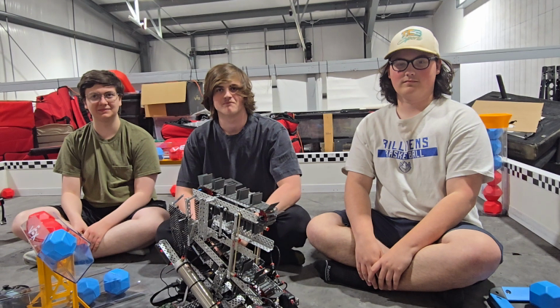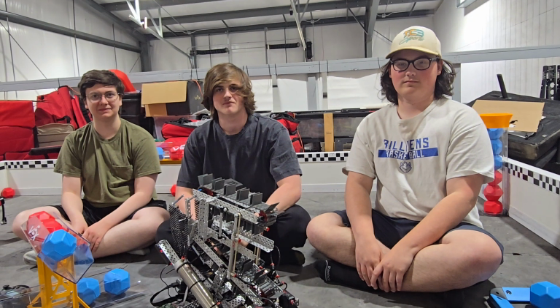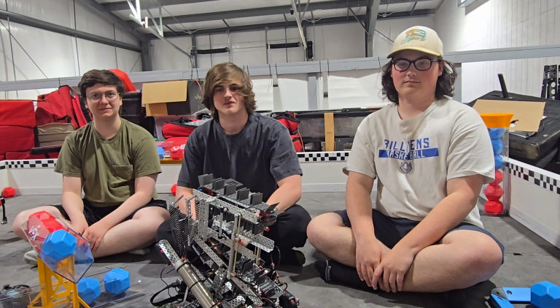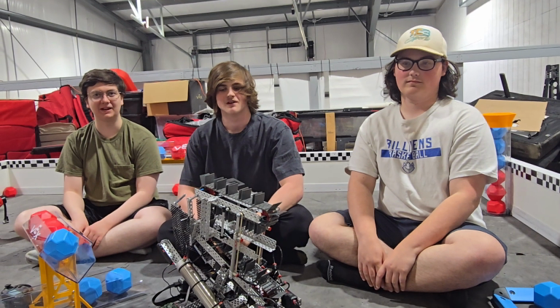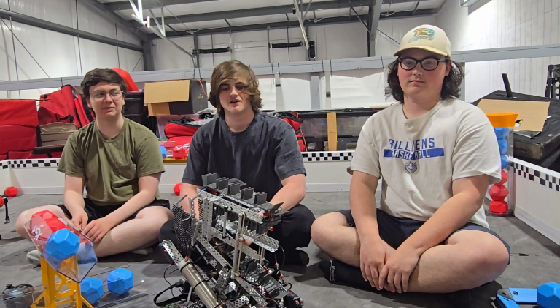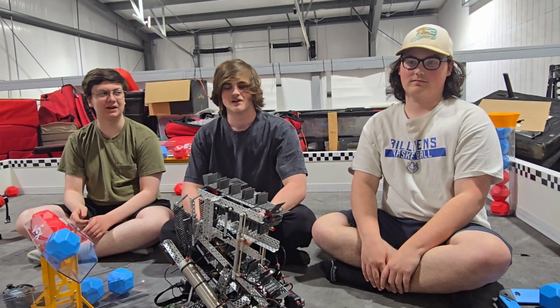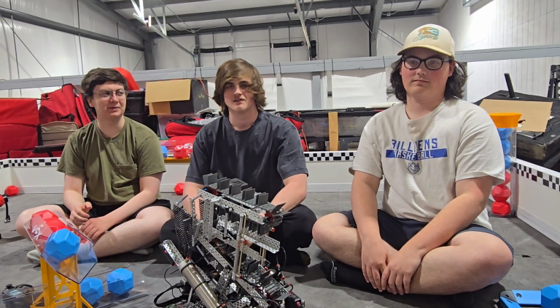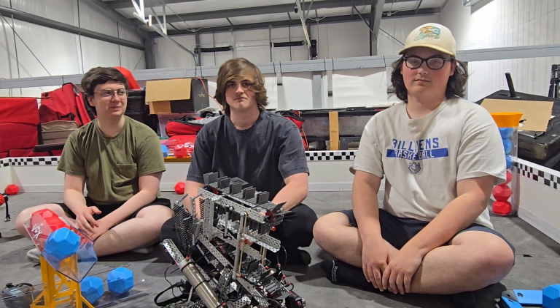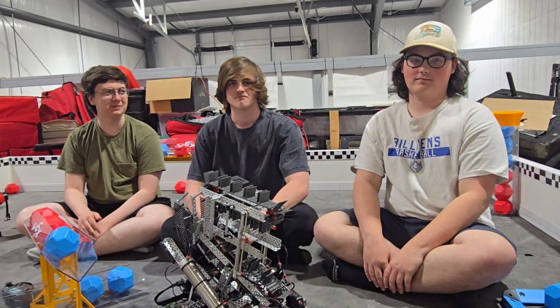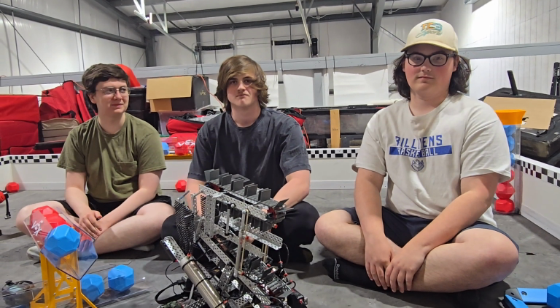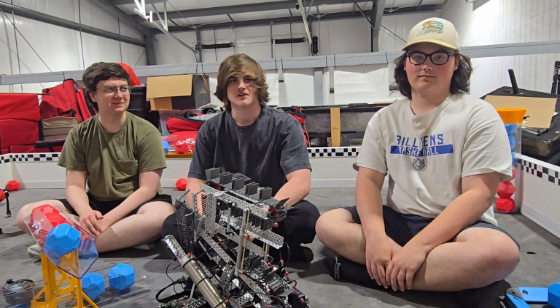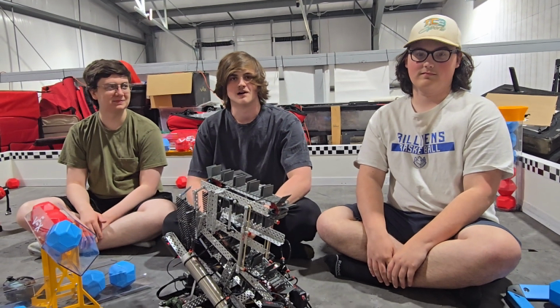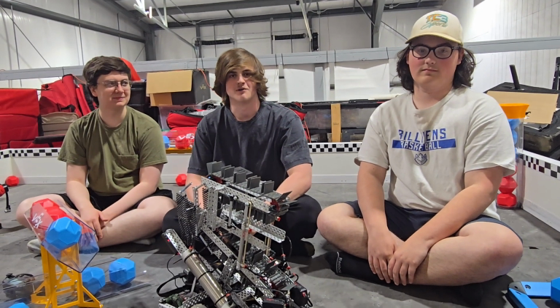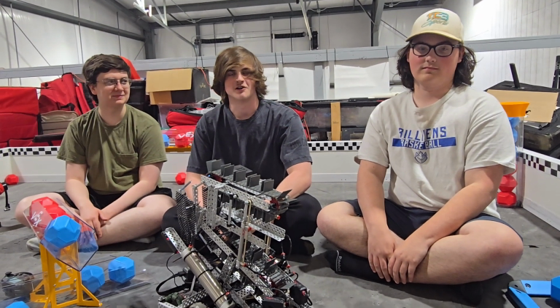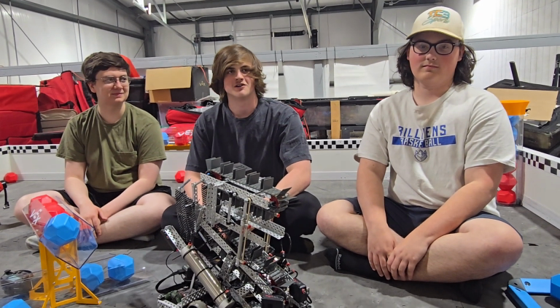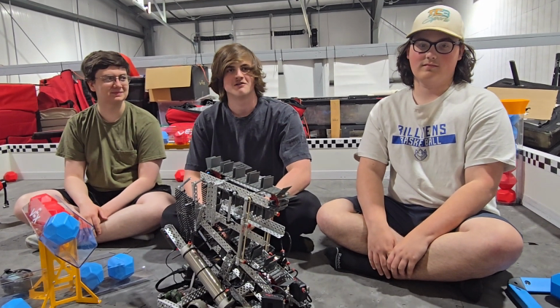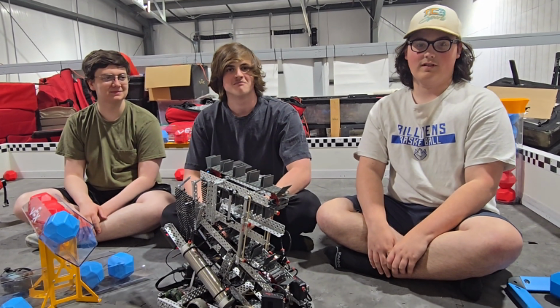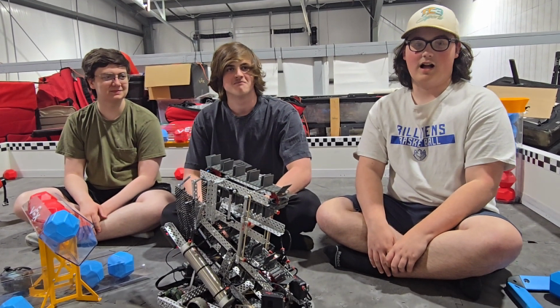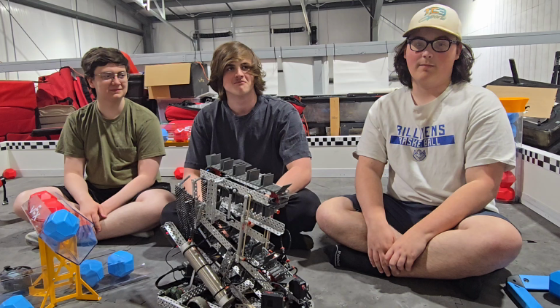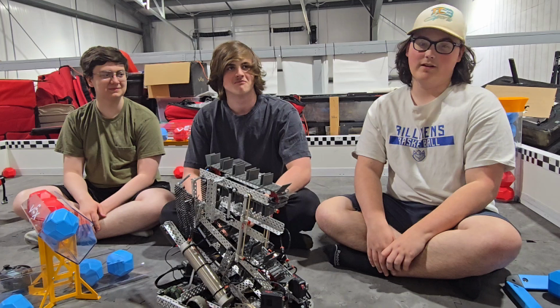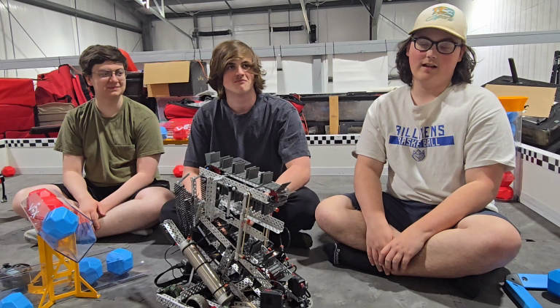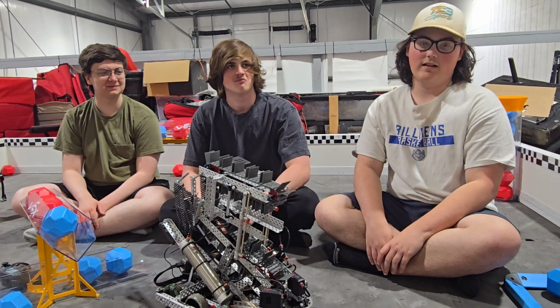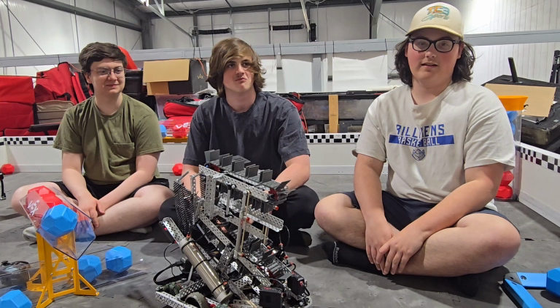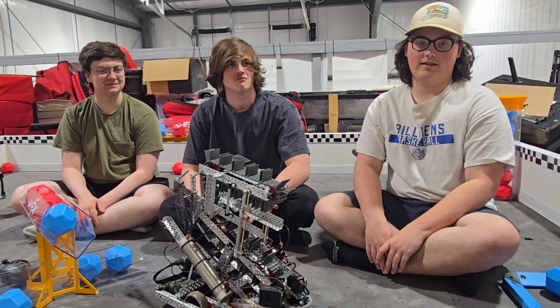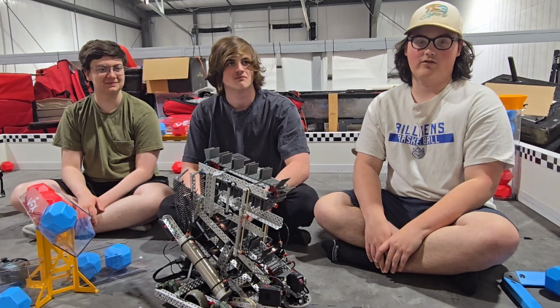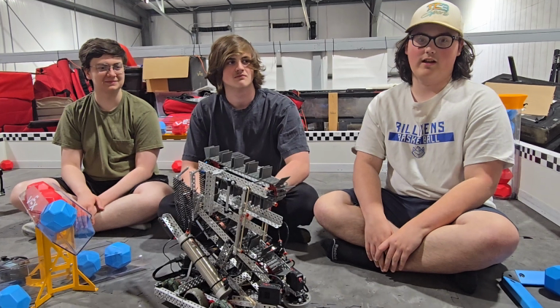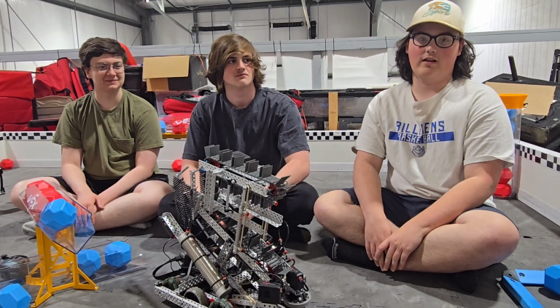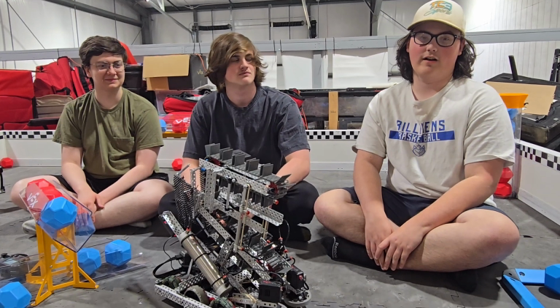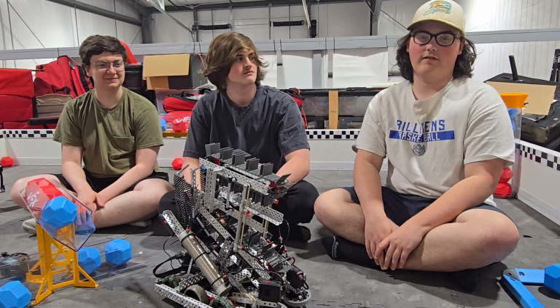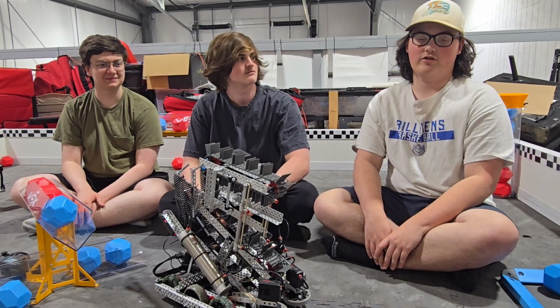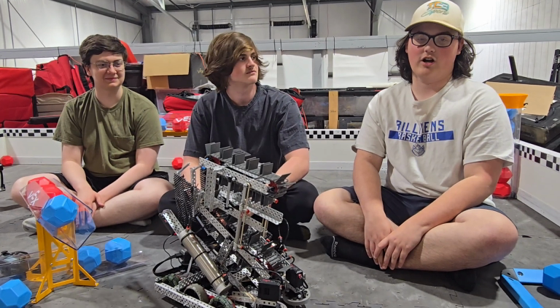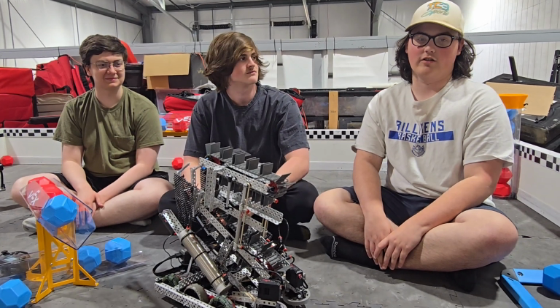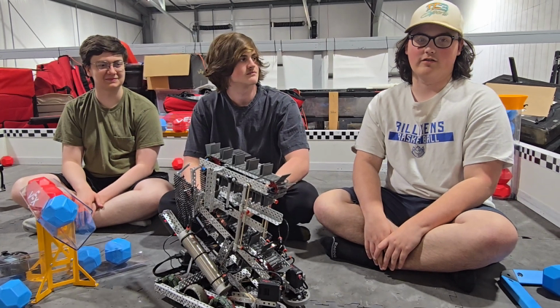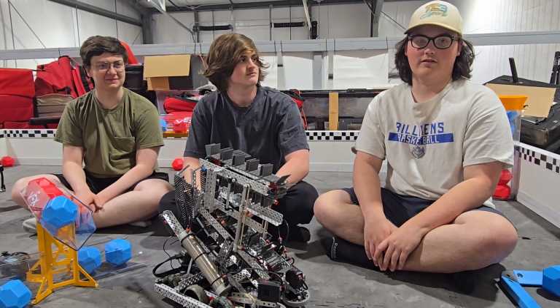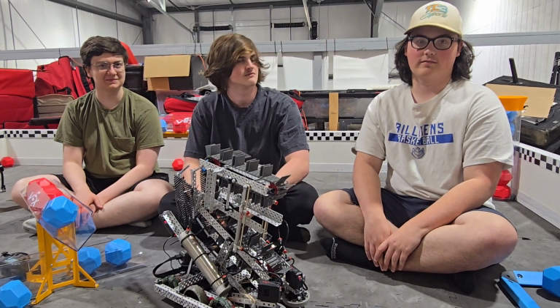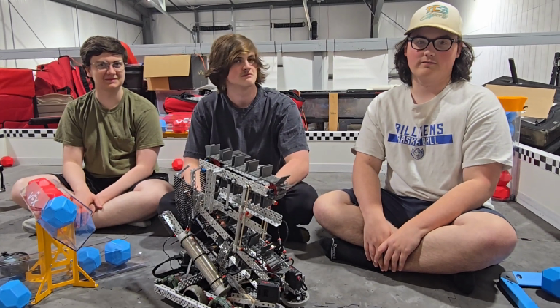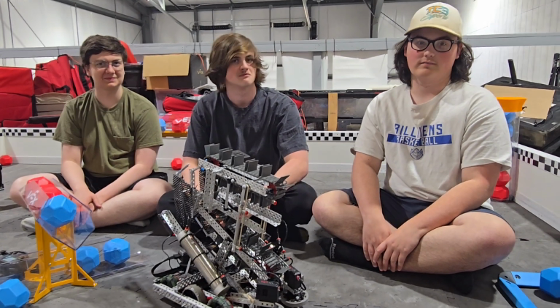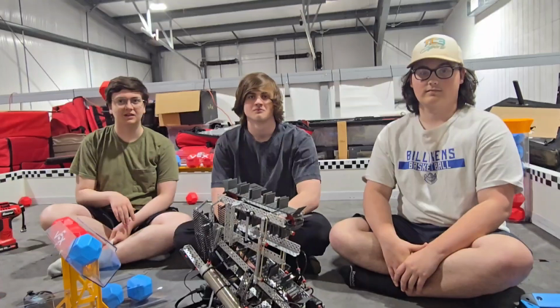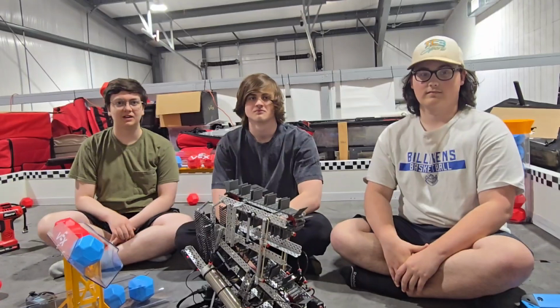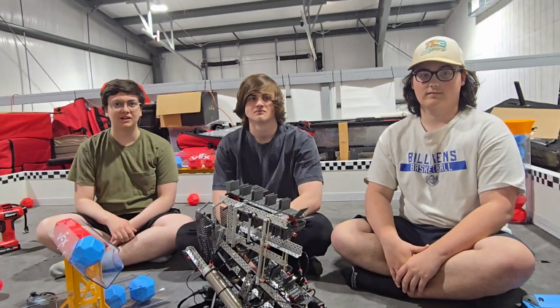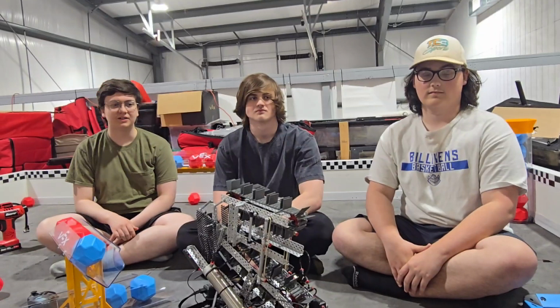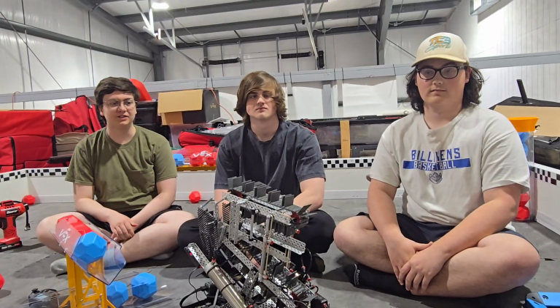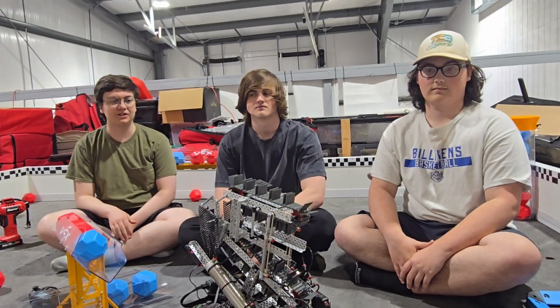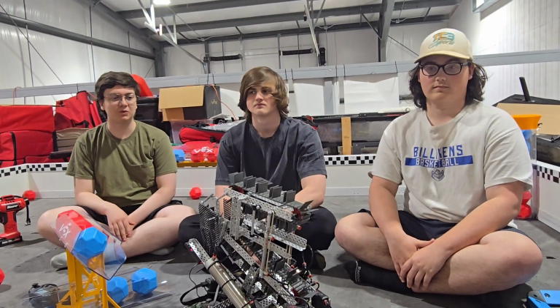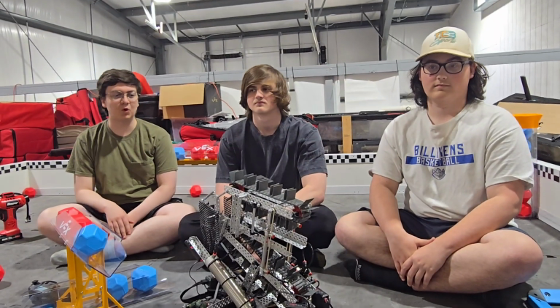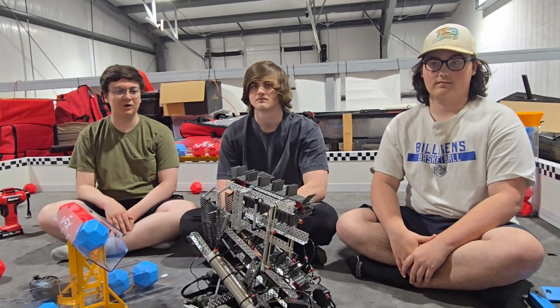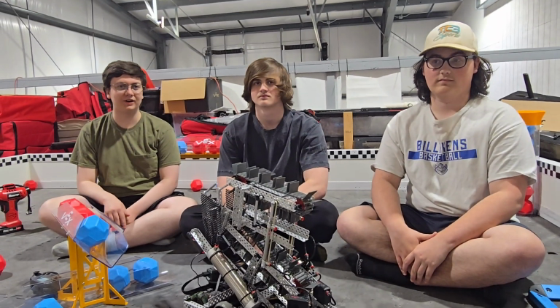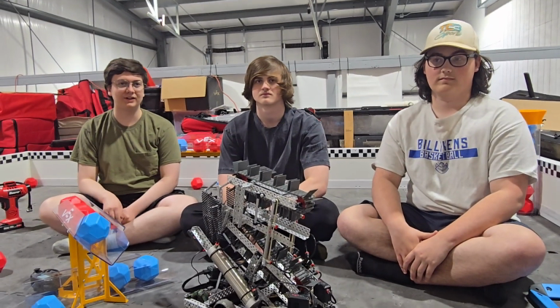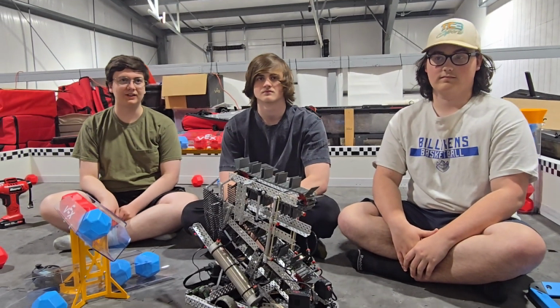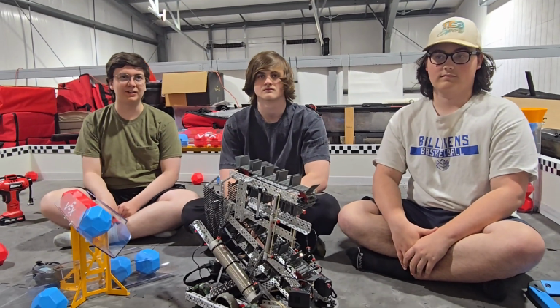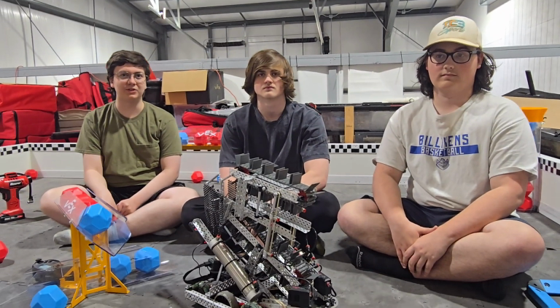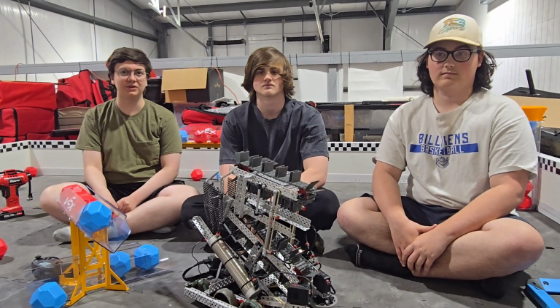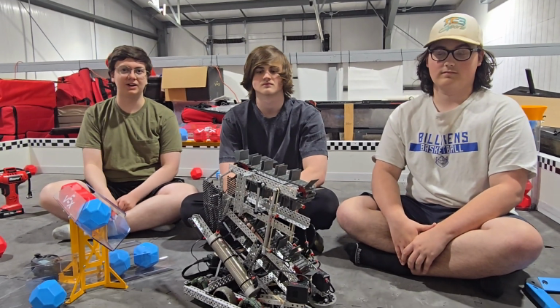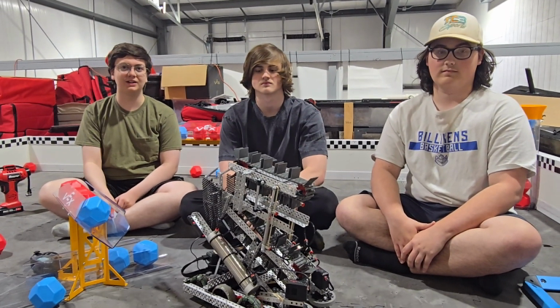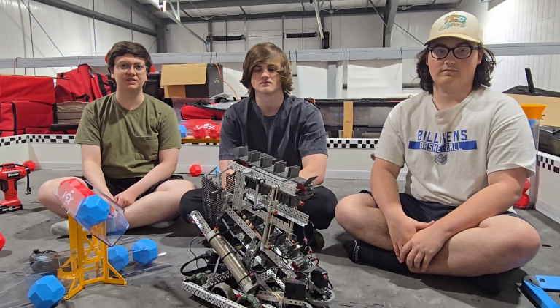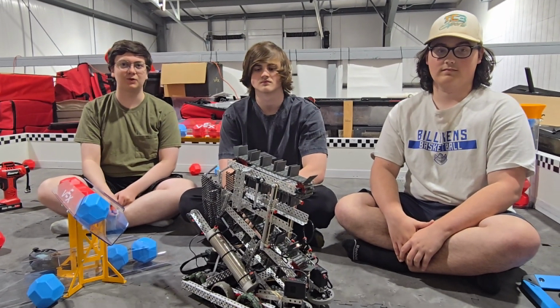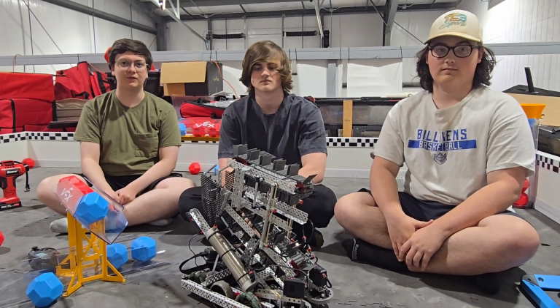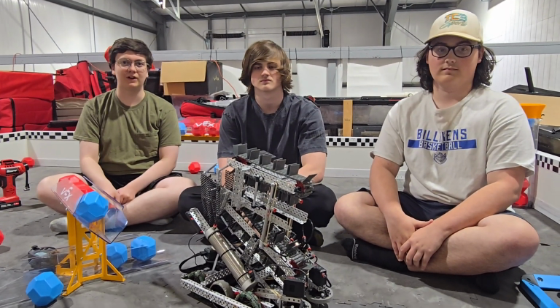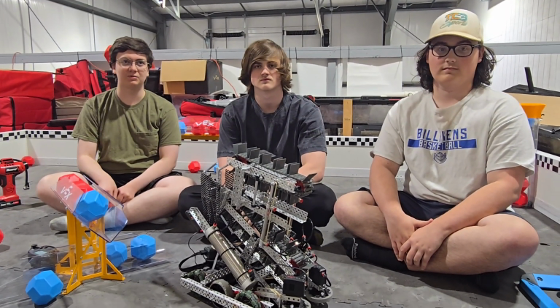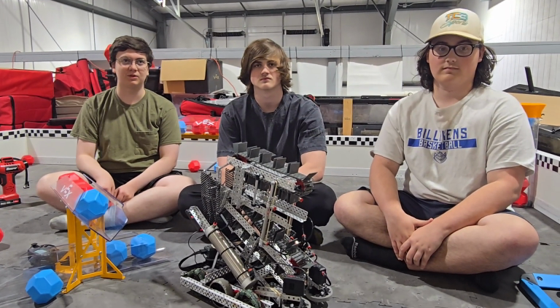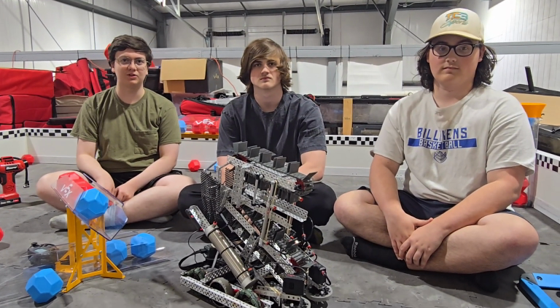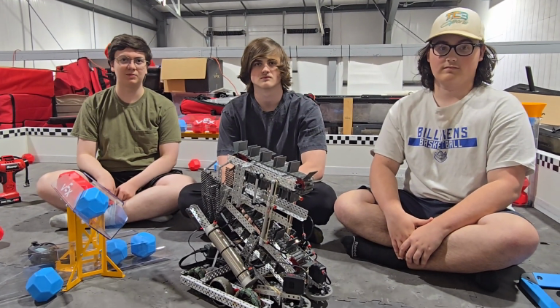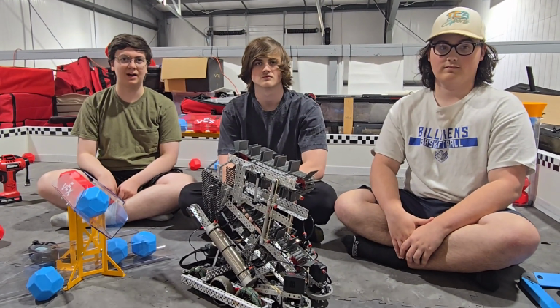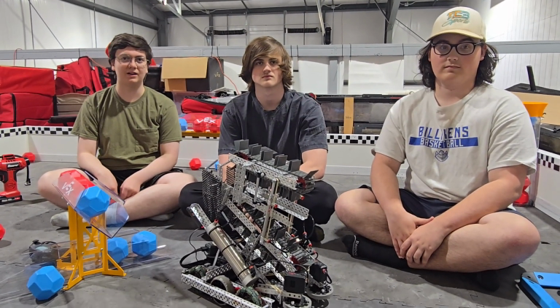Hey, I'm Gabe. I'm Parker. I'm Eli. This is 385 Shockers. This is our robot, built in three days for the Effects Pushback challenge.